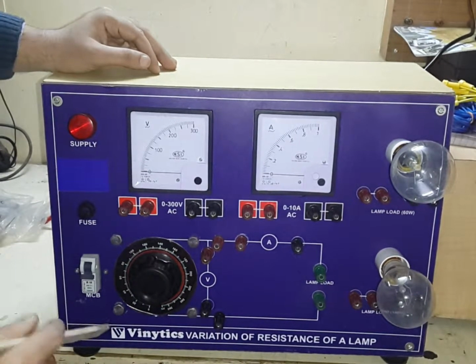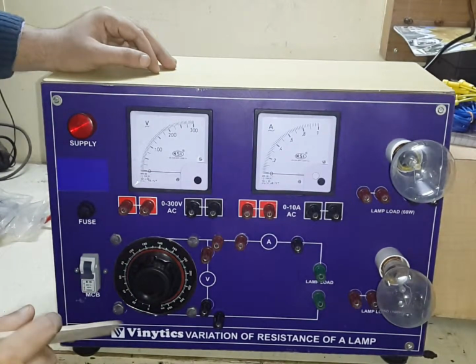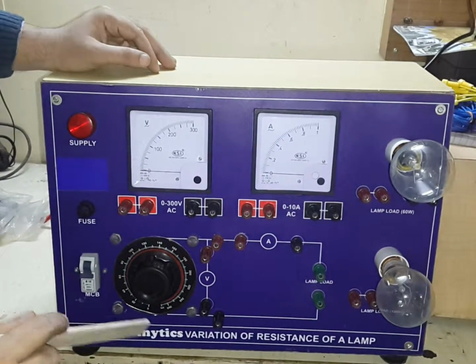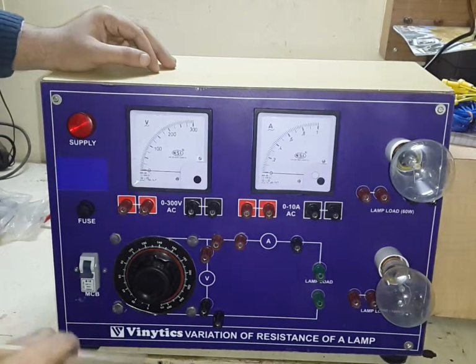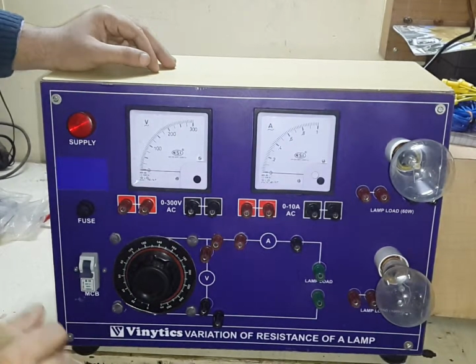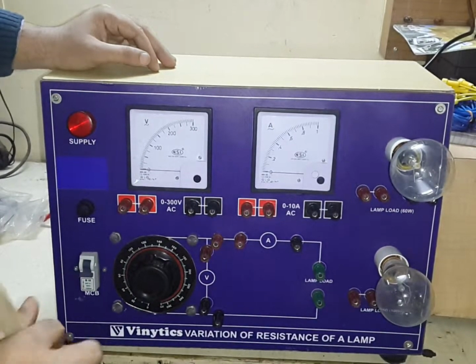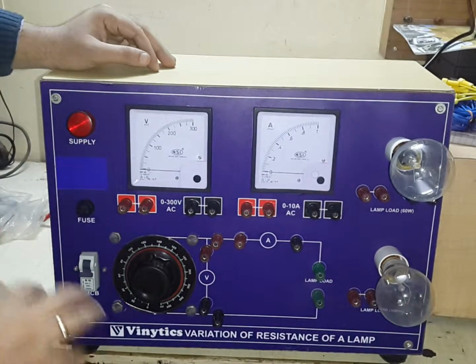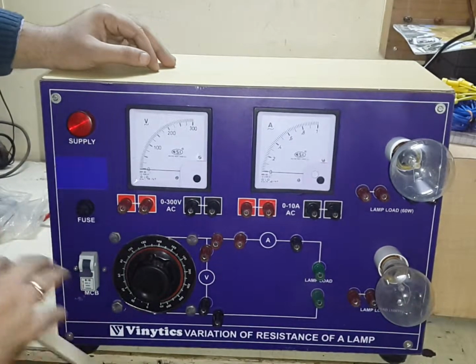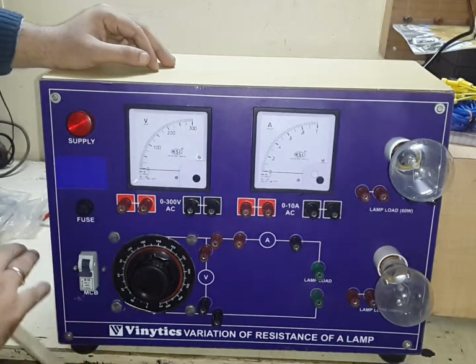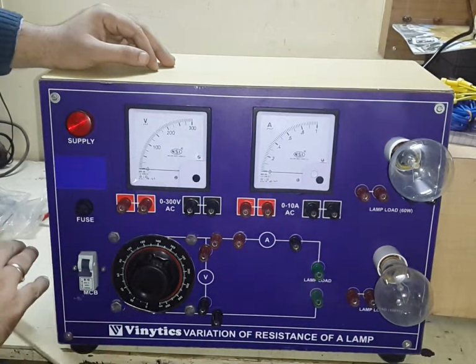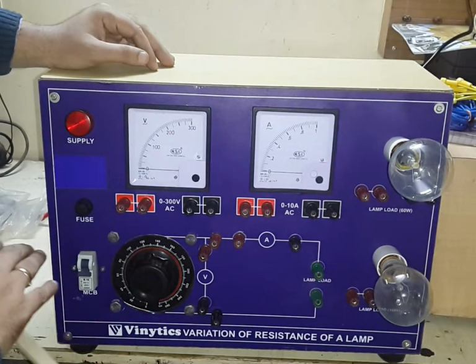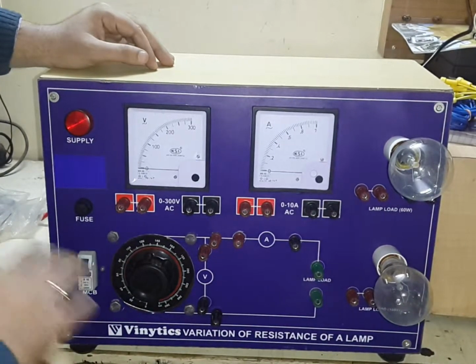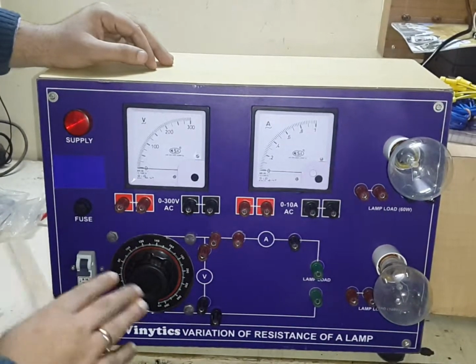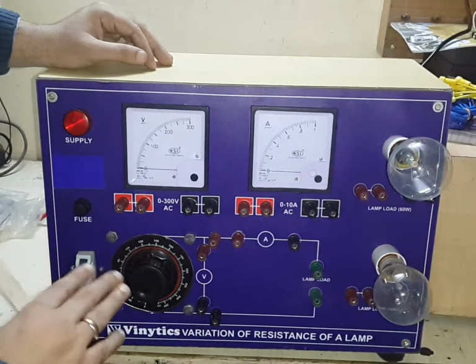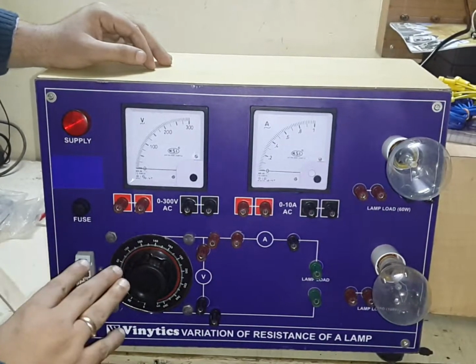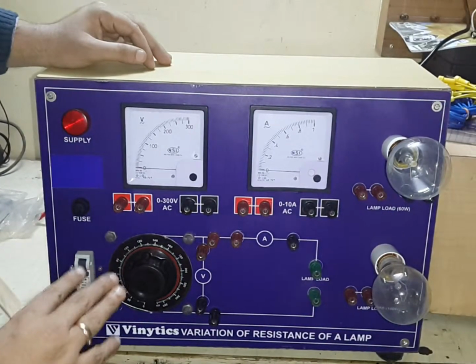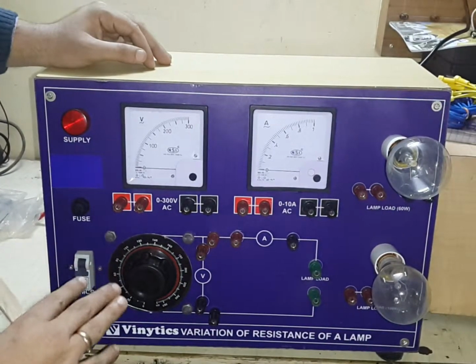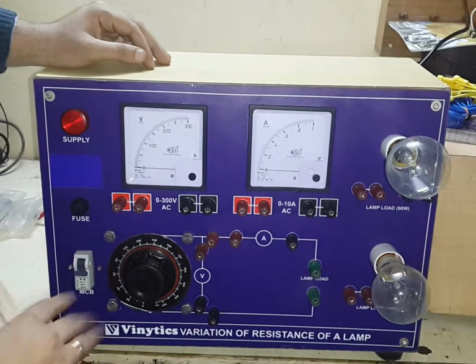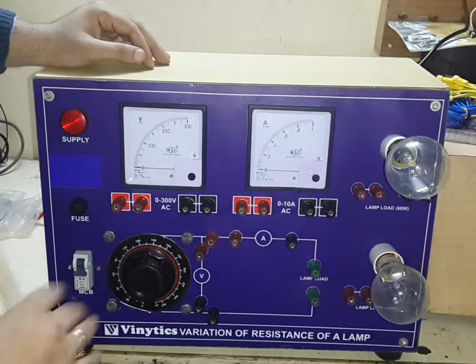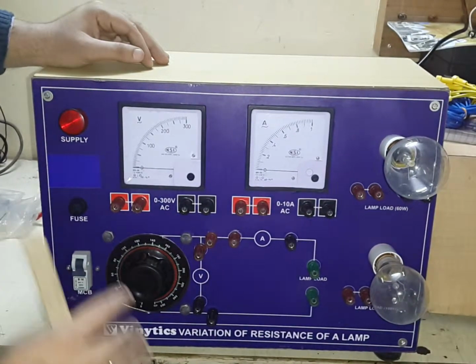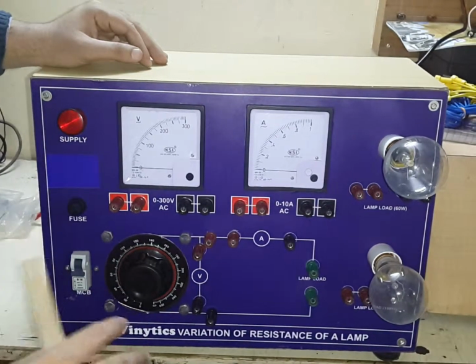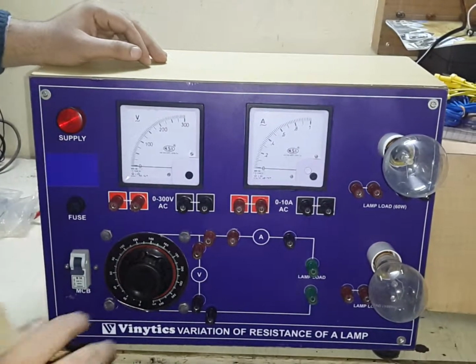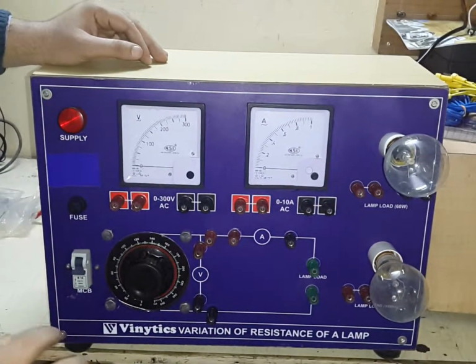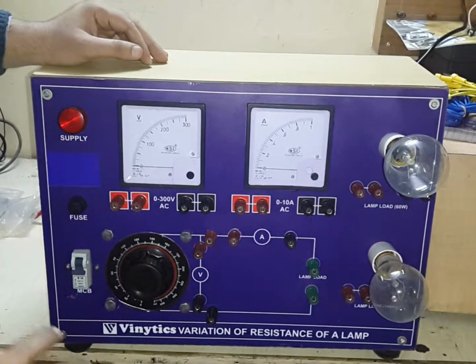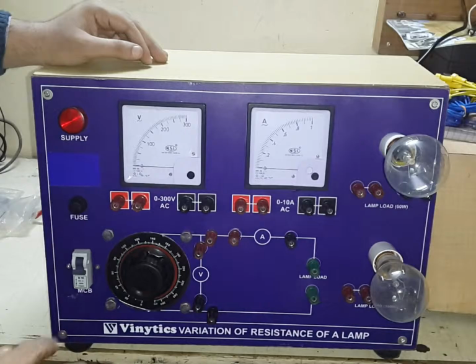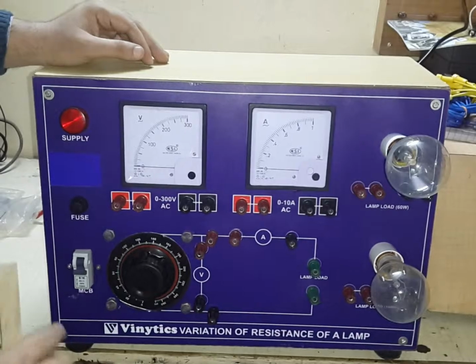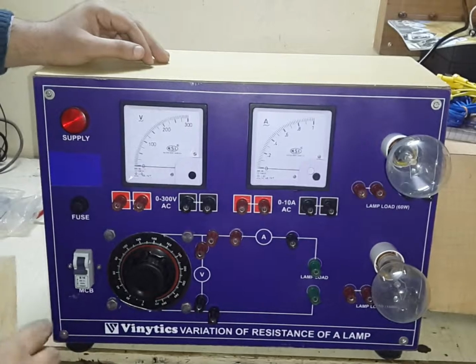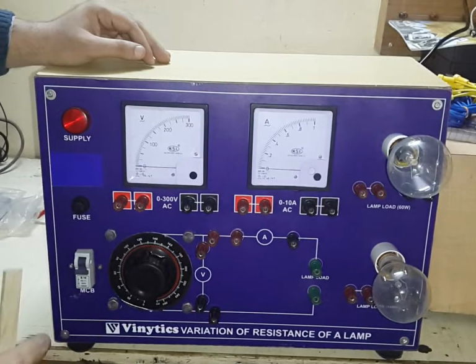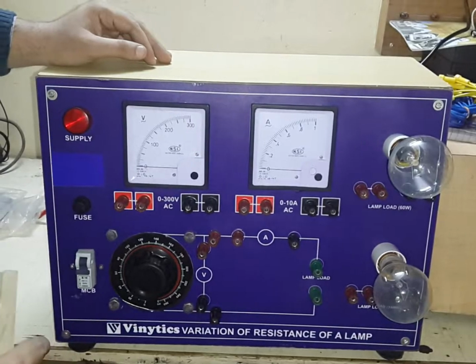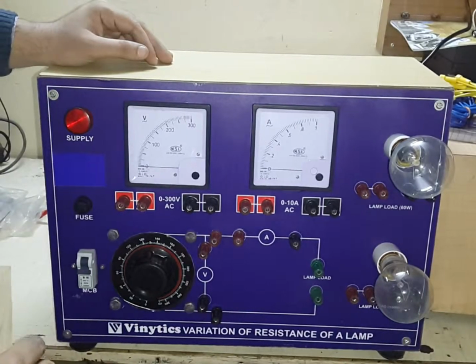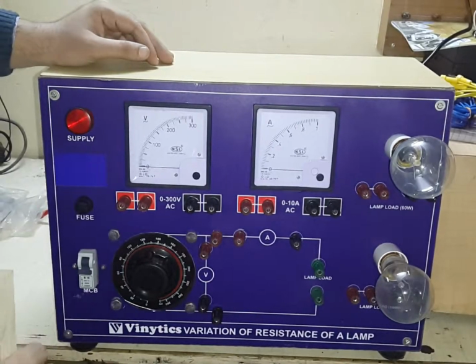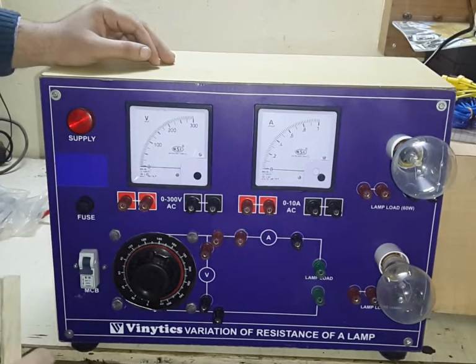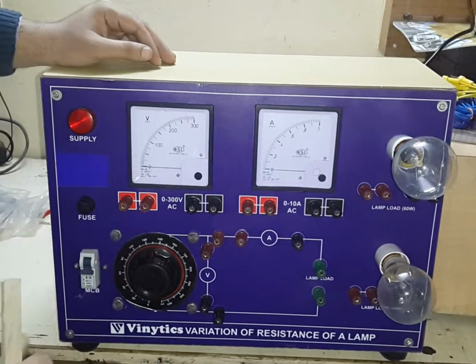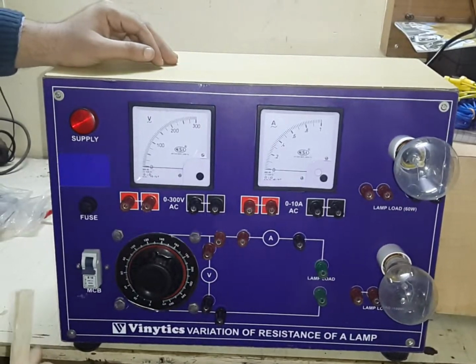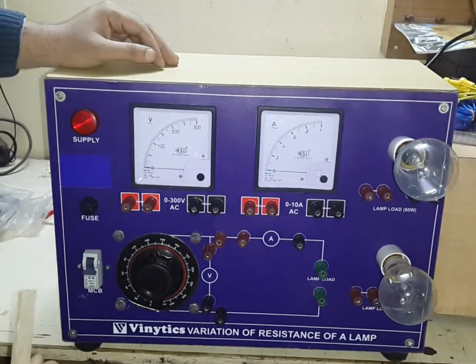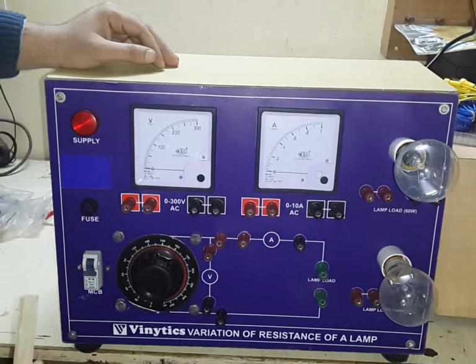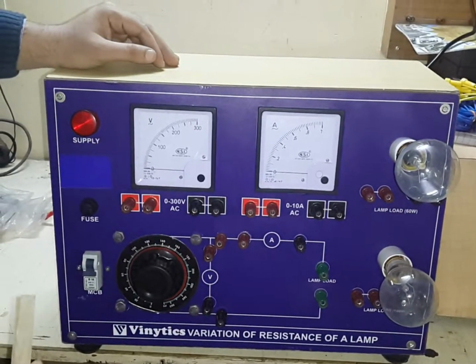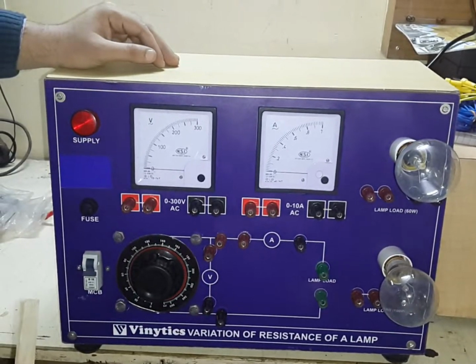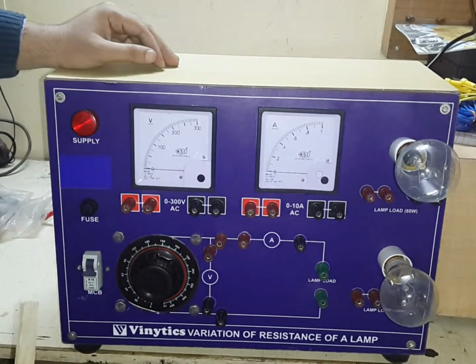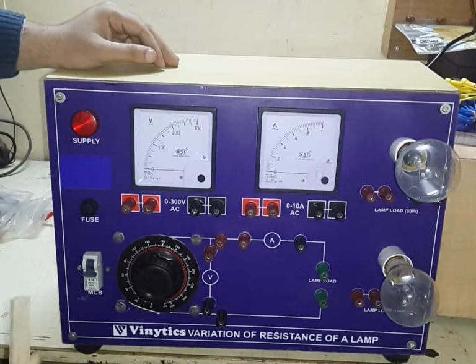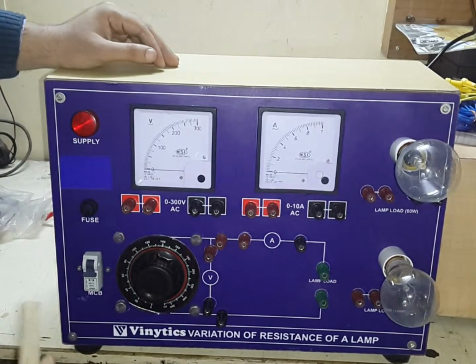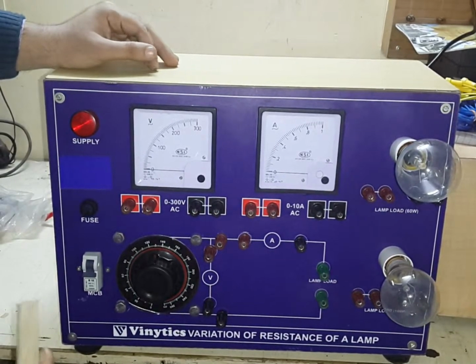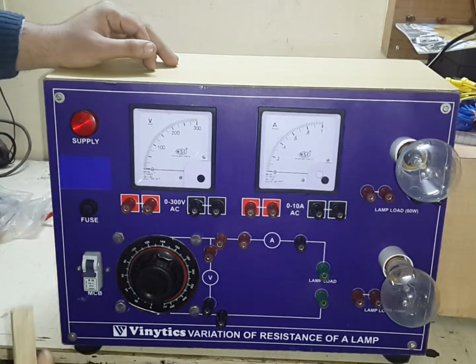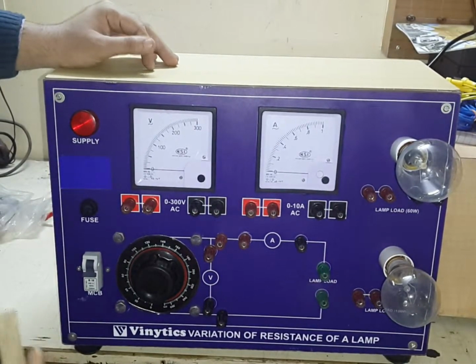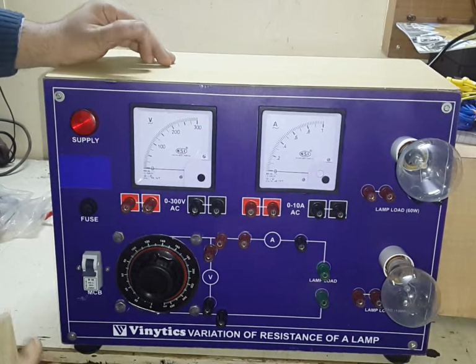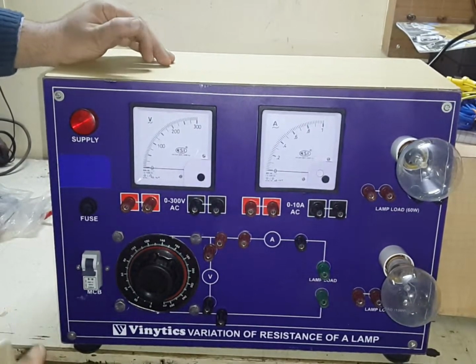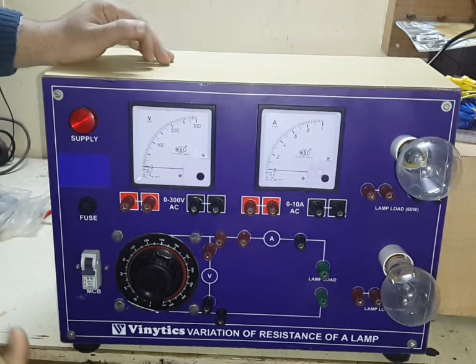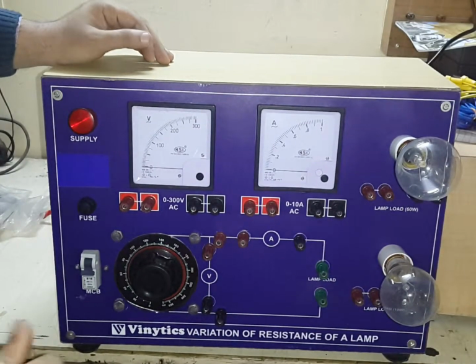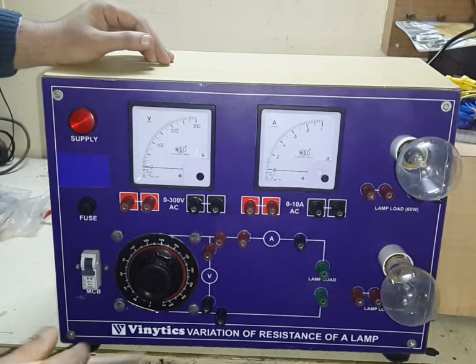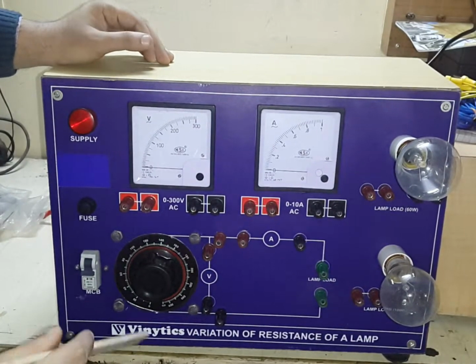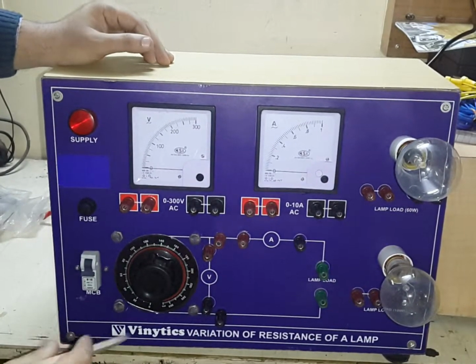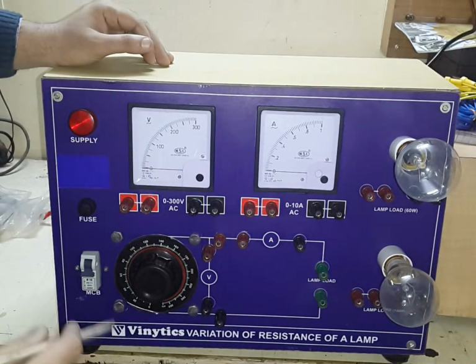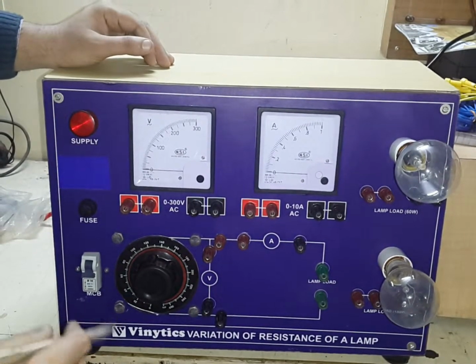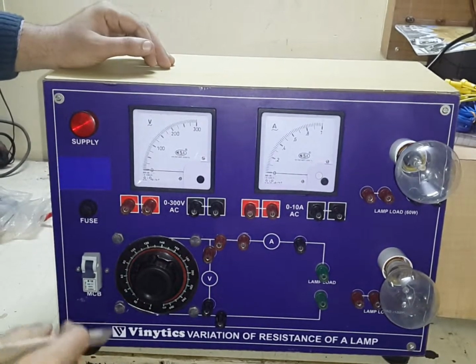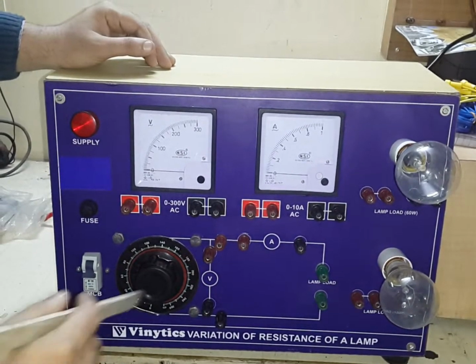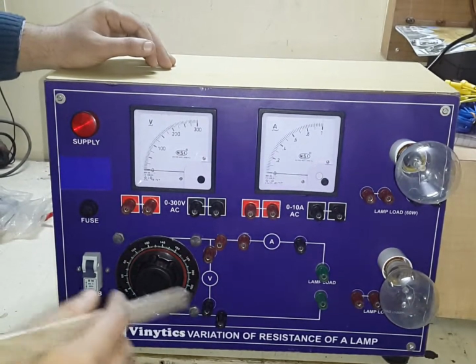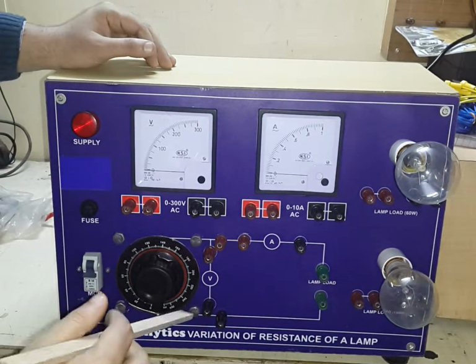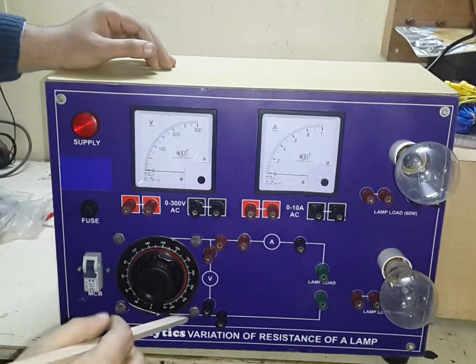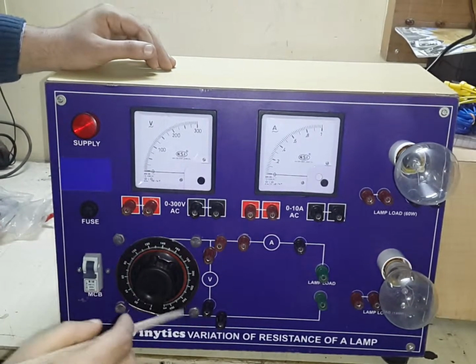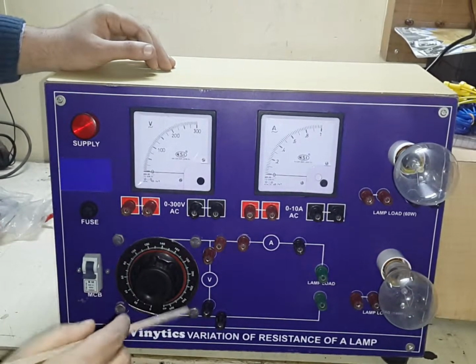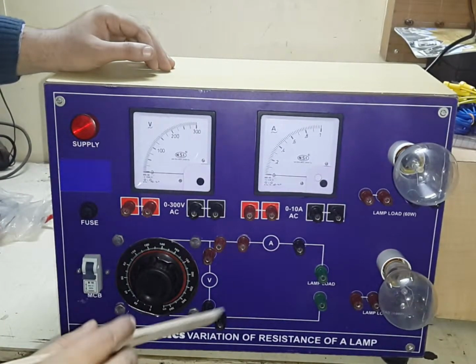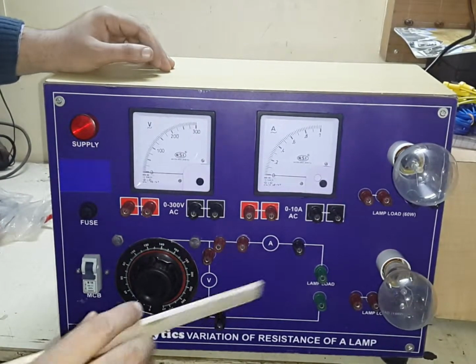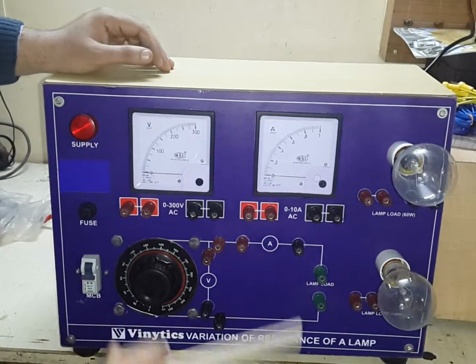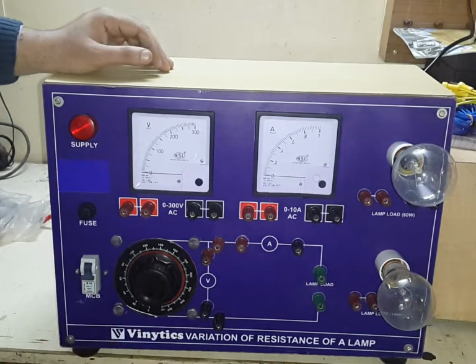So there is no need to connect any other trainer. Now I will show you the connections.